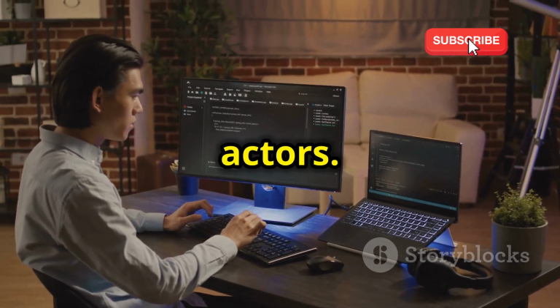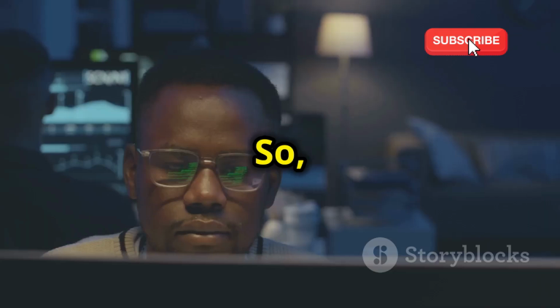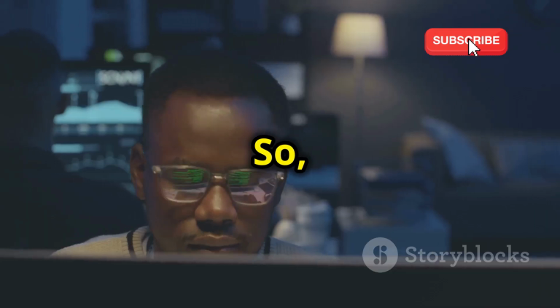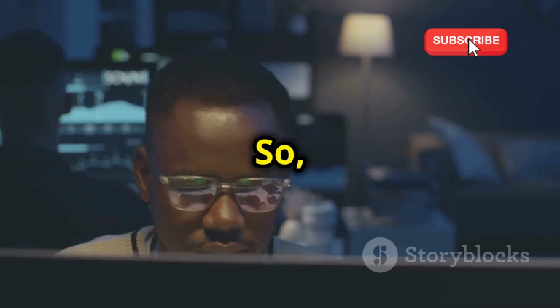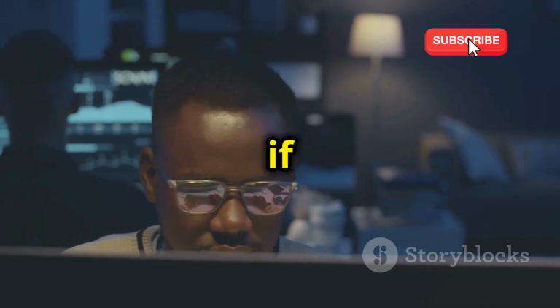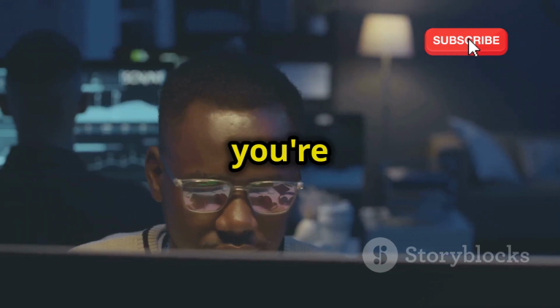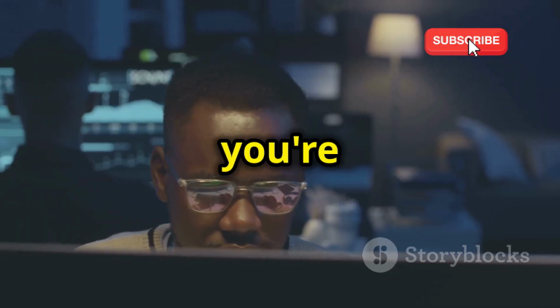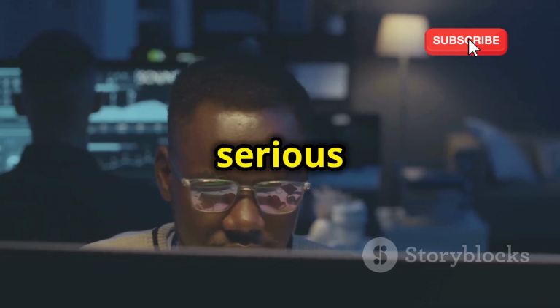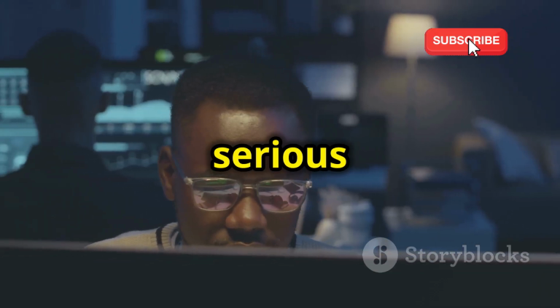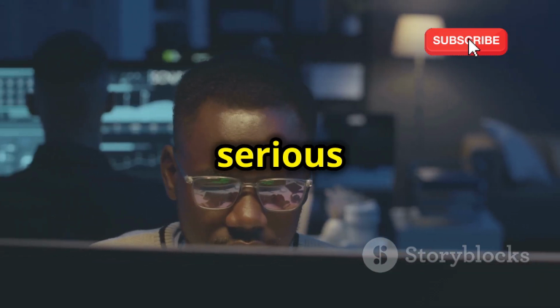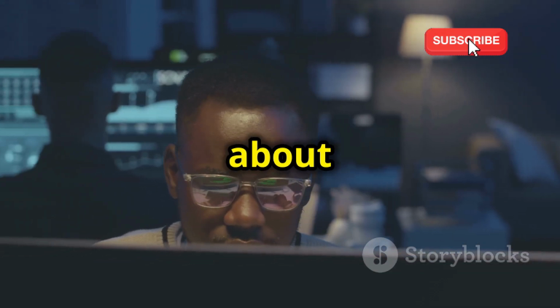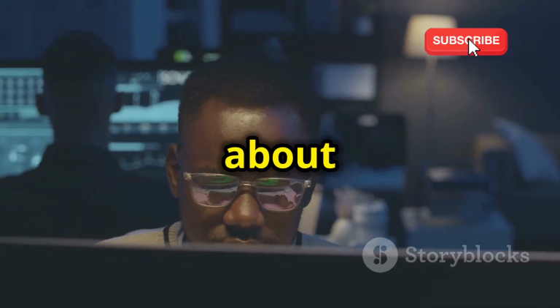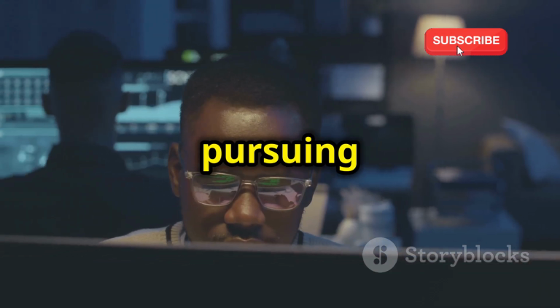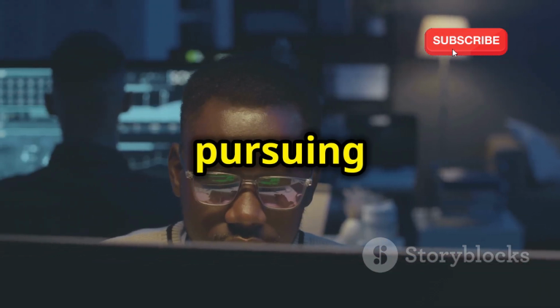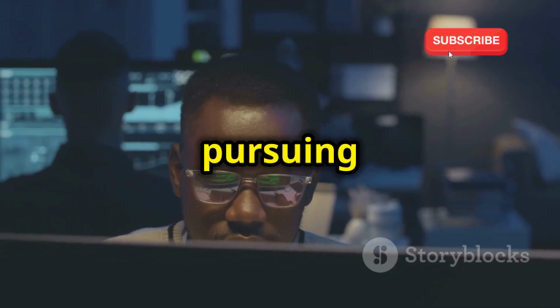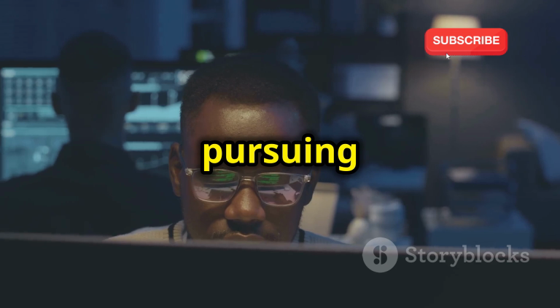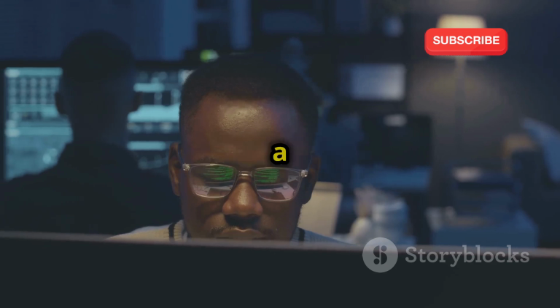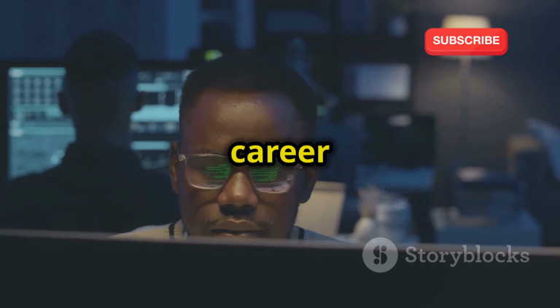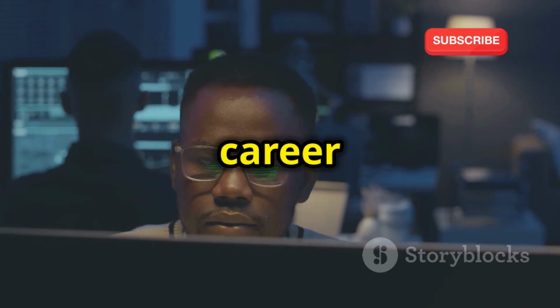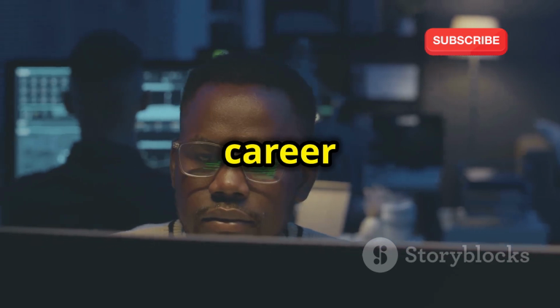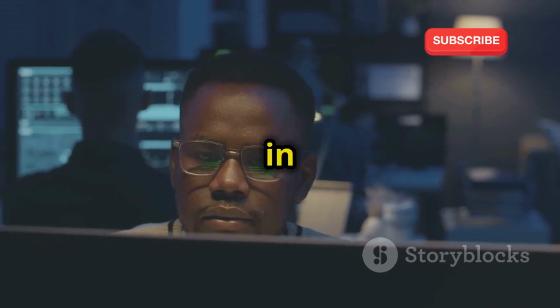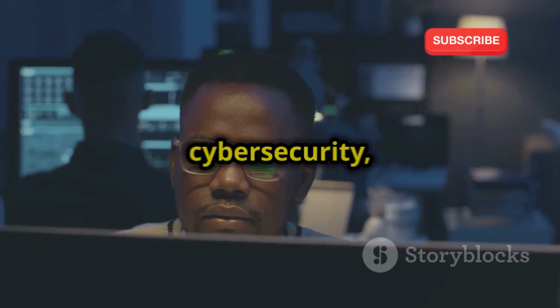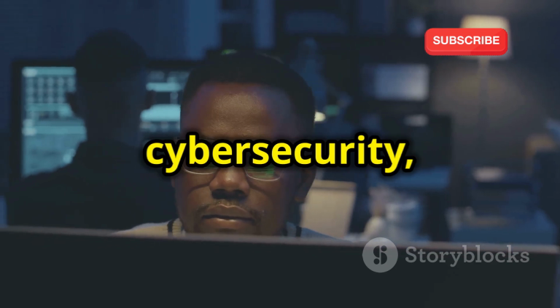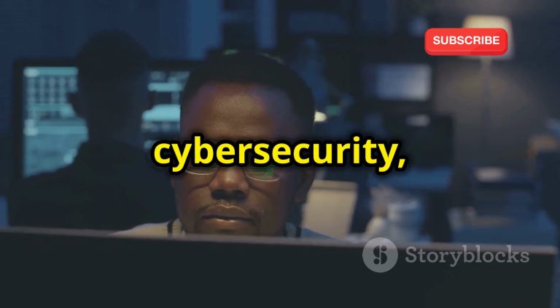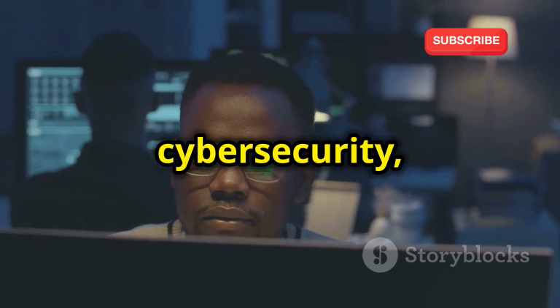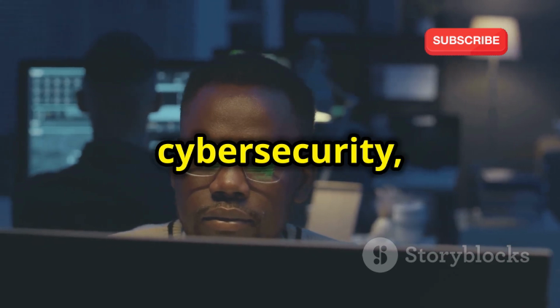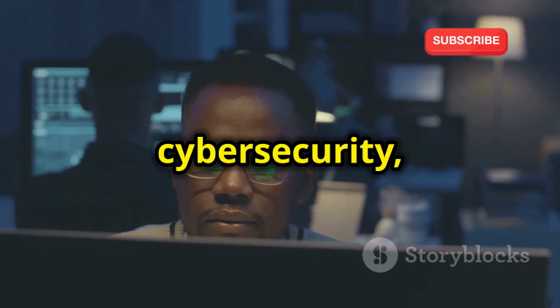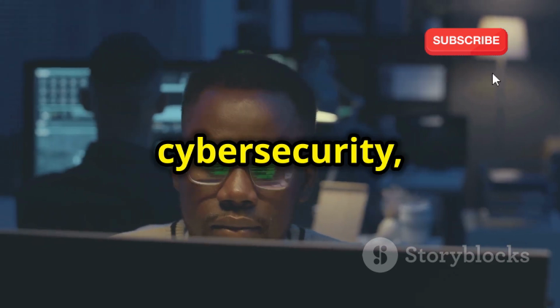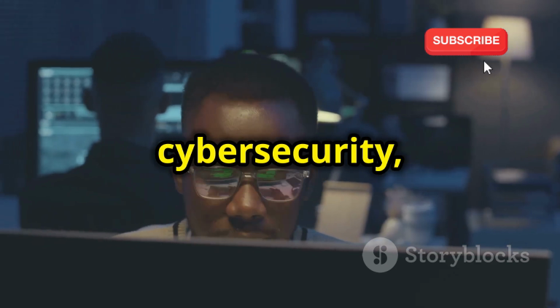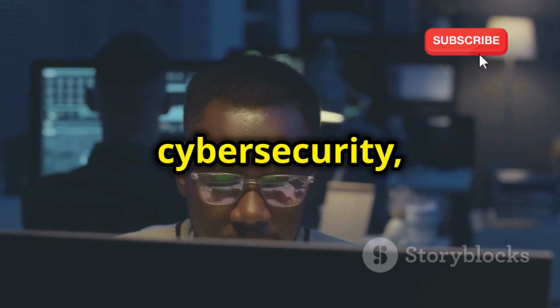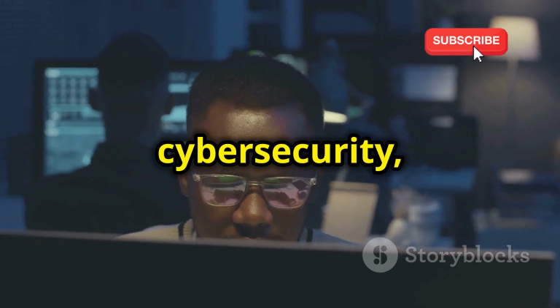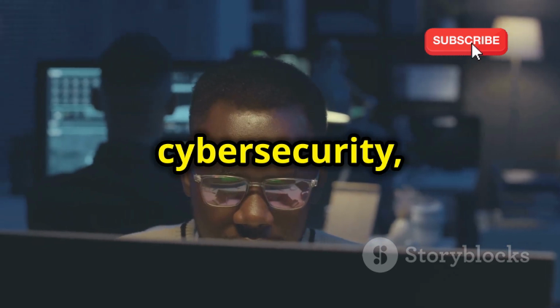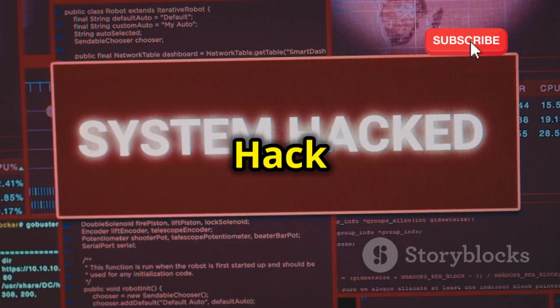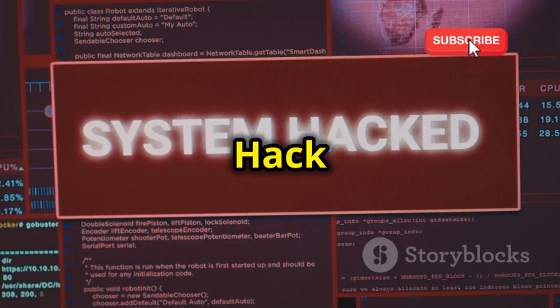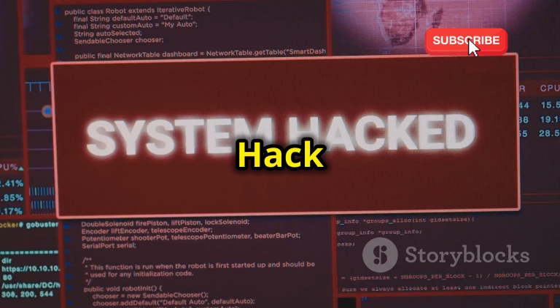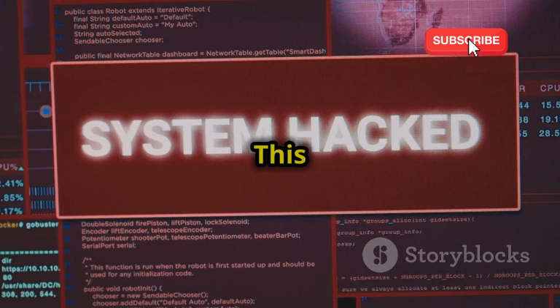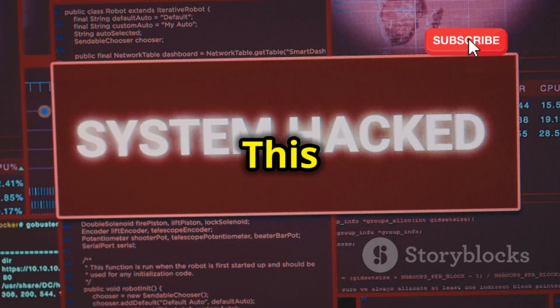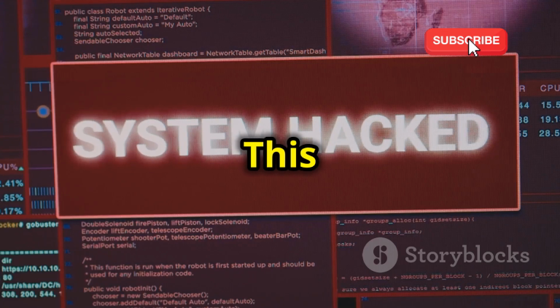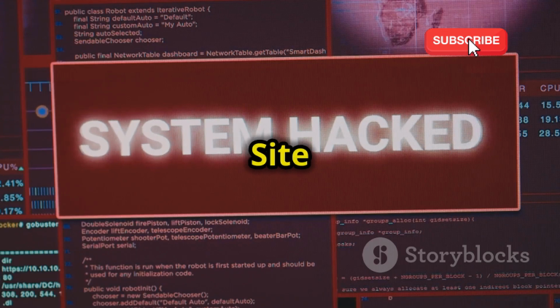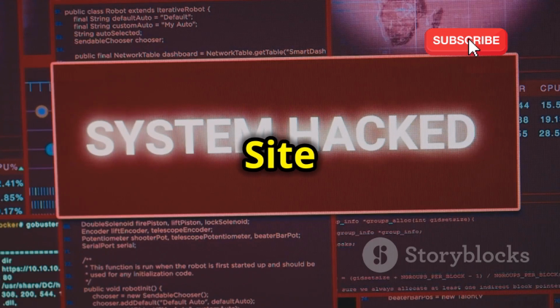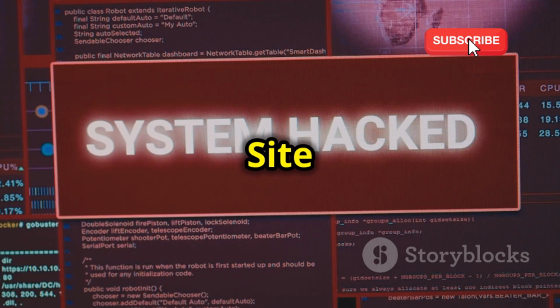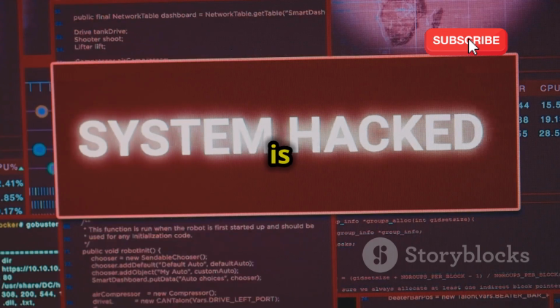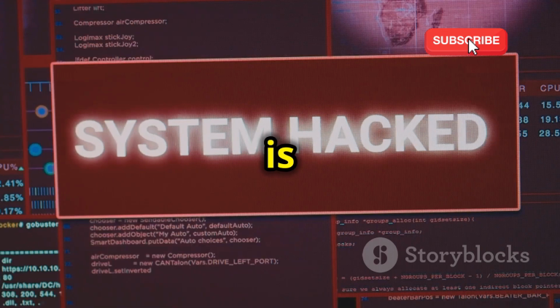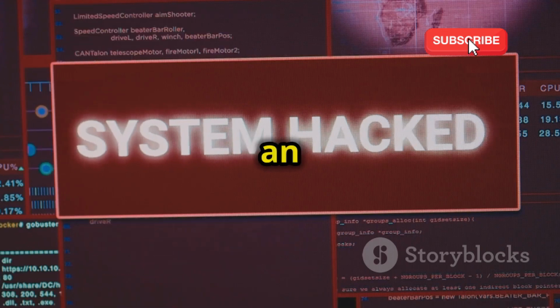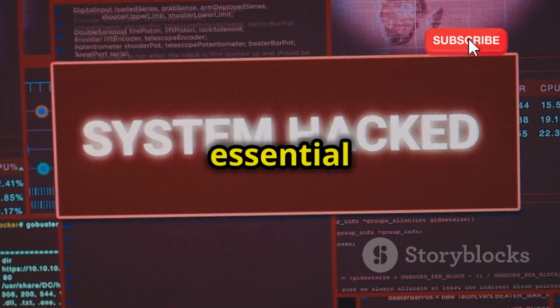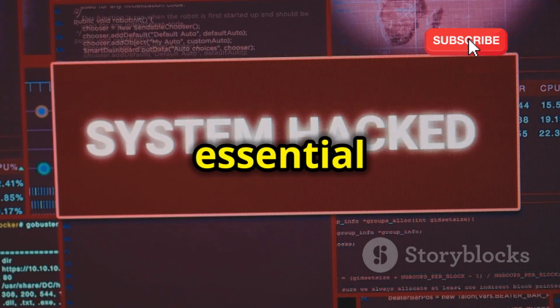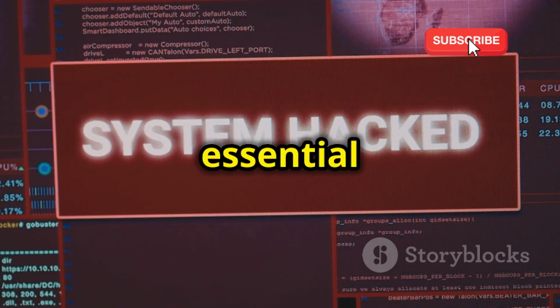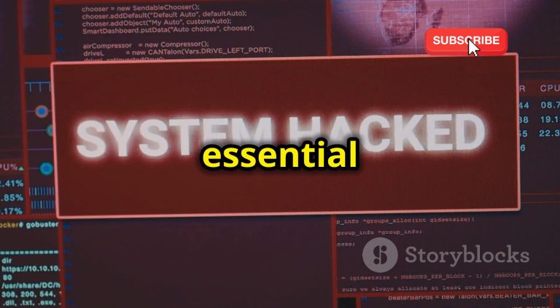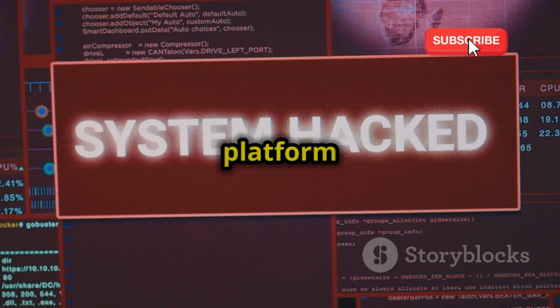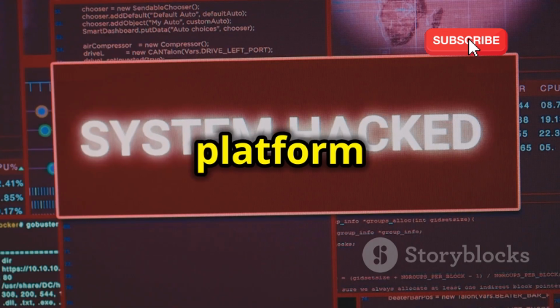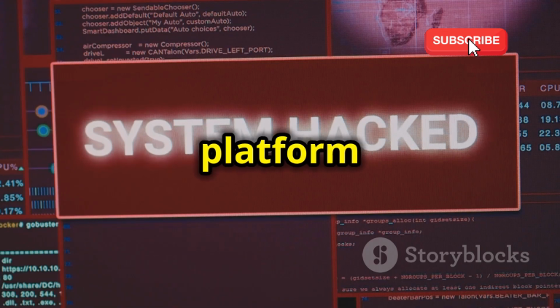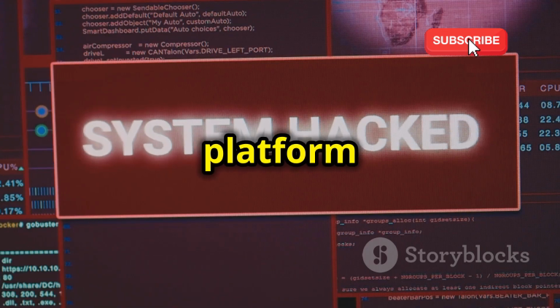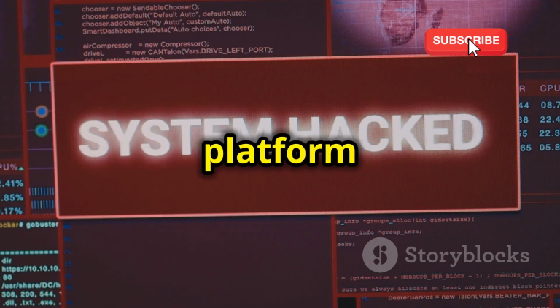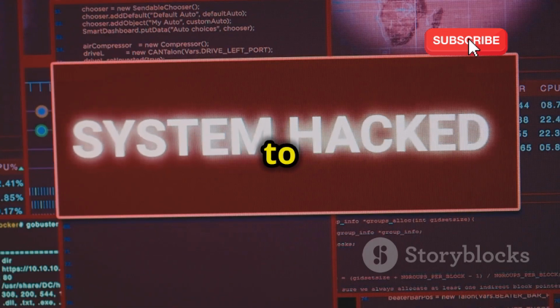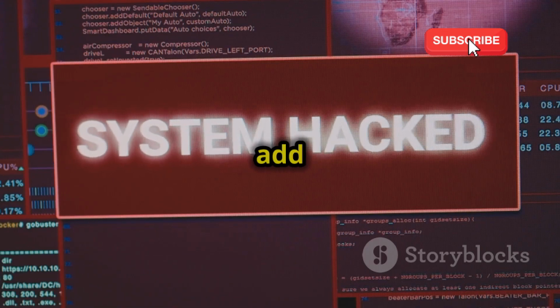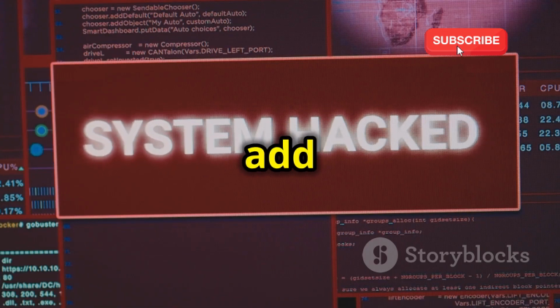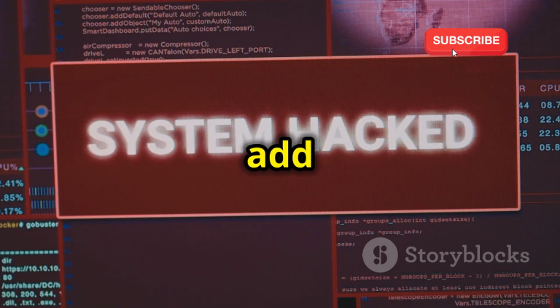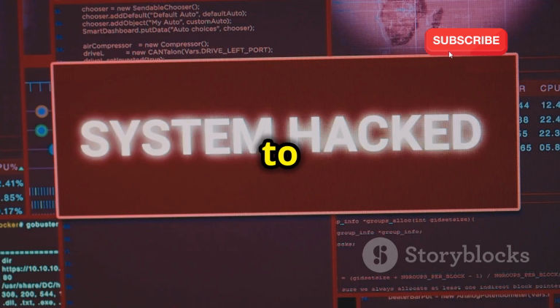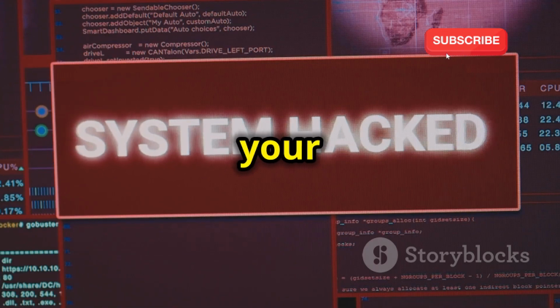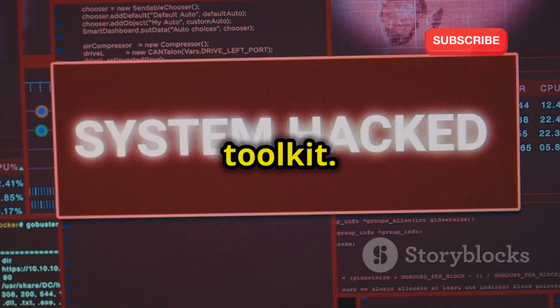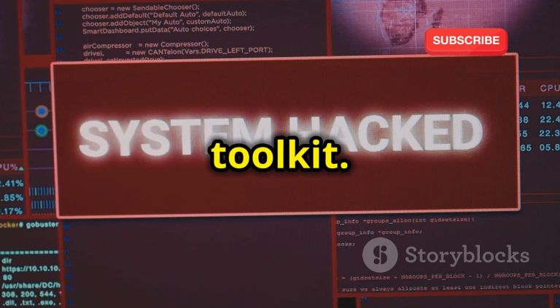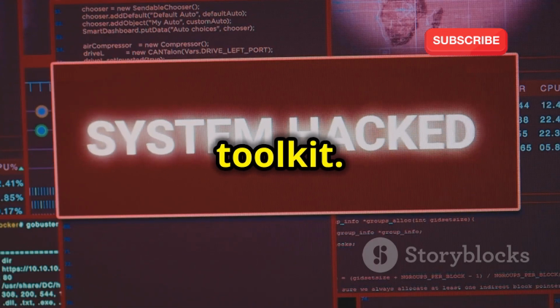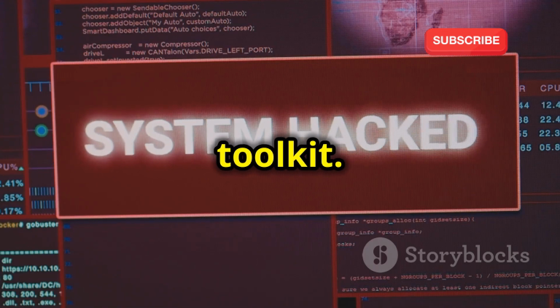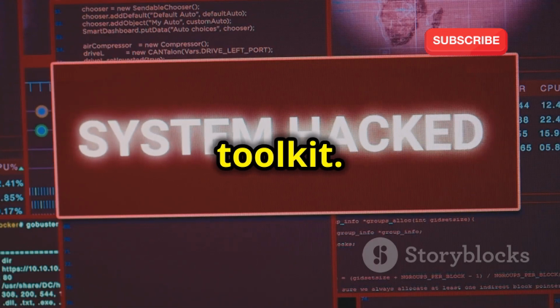You'll develop the skills and the mindset needed to identify and mitigate vulnerabilities before they can be exploited by malicious actors. So if you're serious about pursuing a career in cybersecurity, Hack This Site is an essential platform to add to your toolkit.